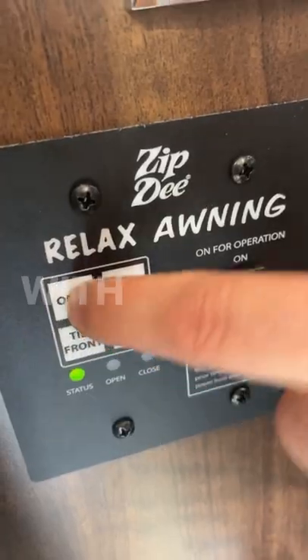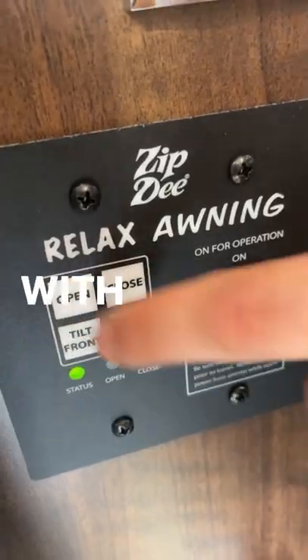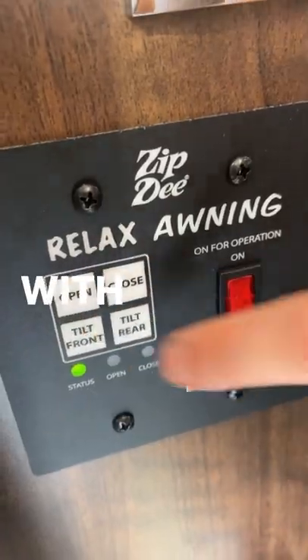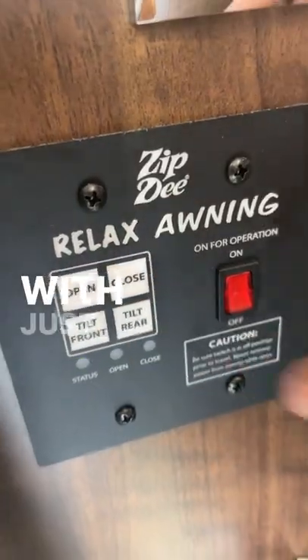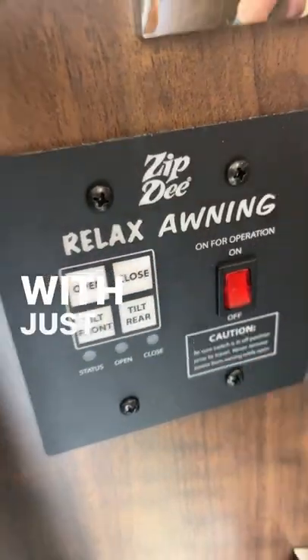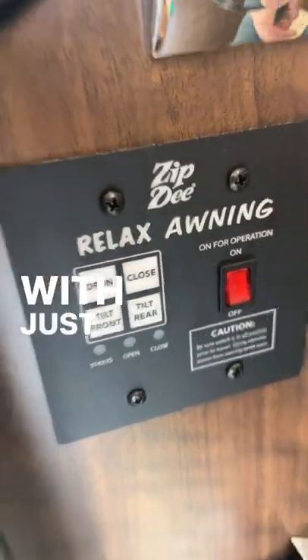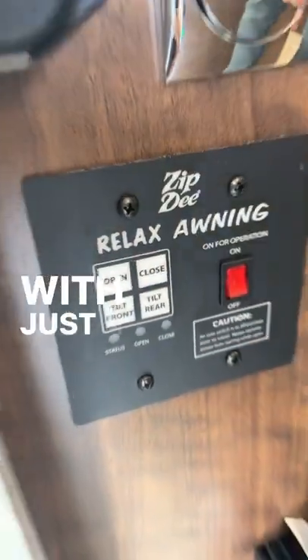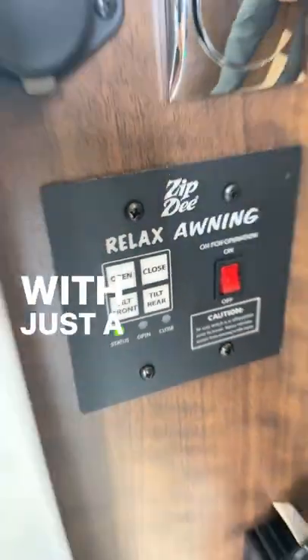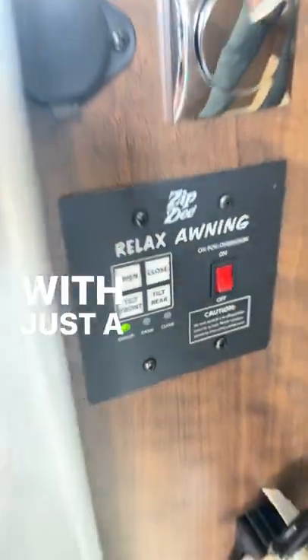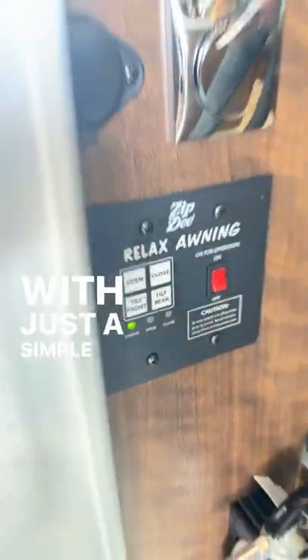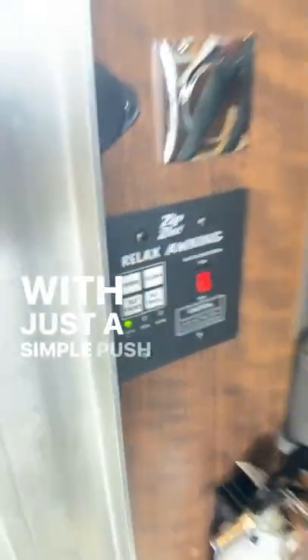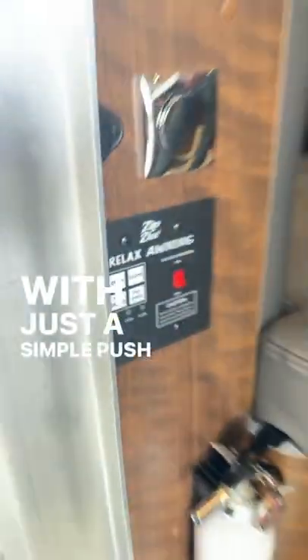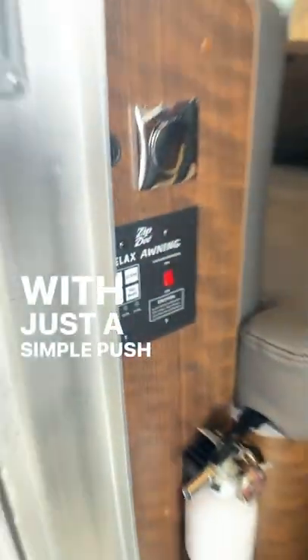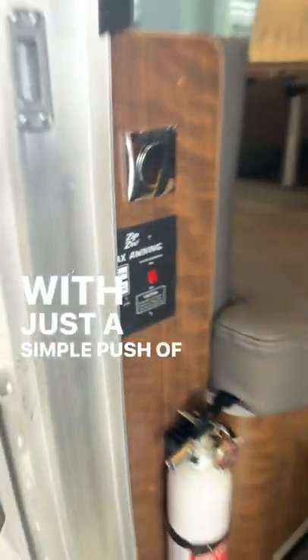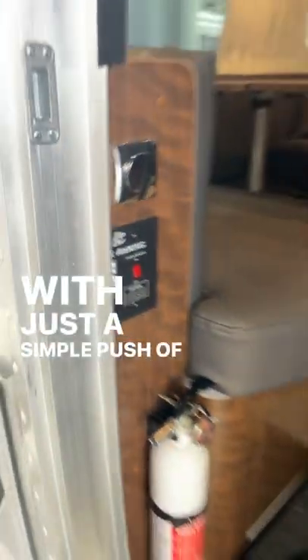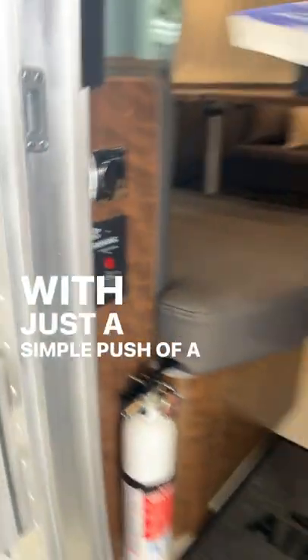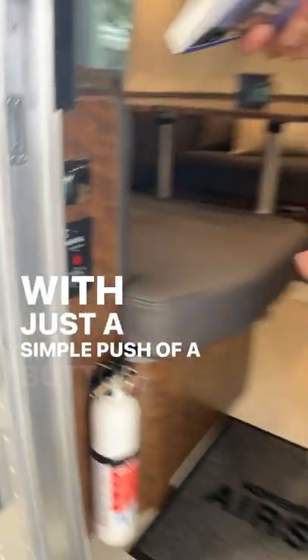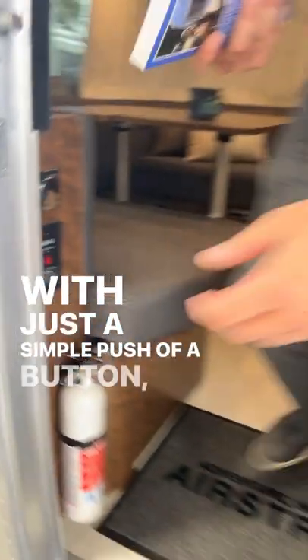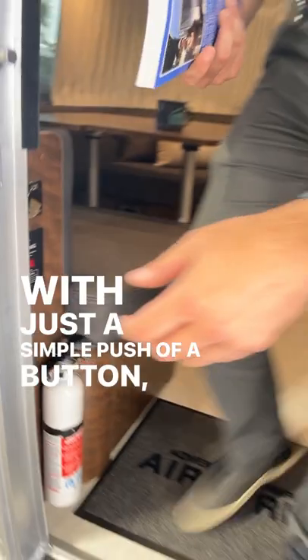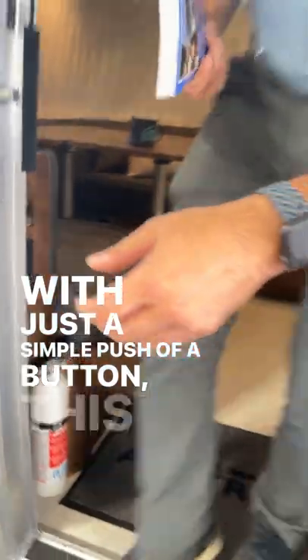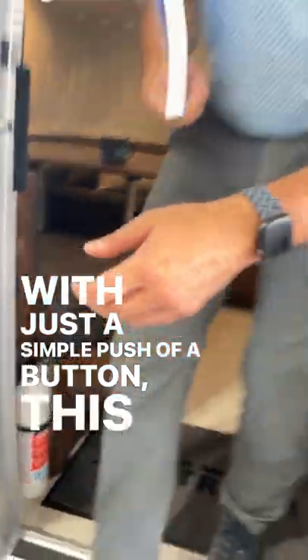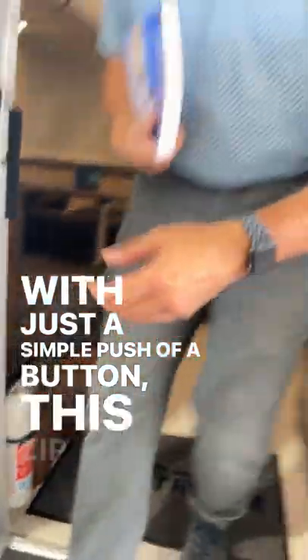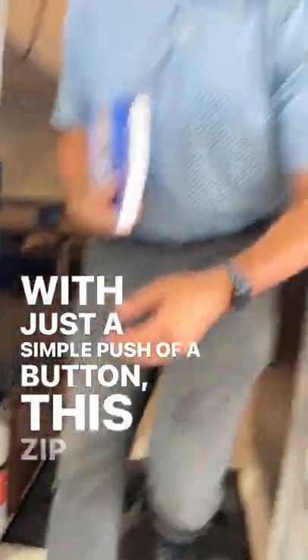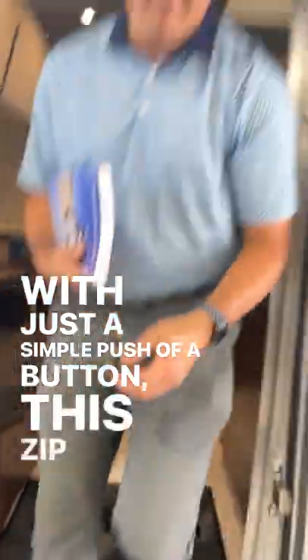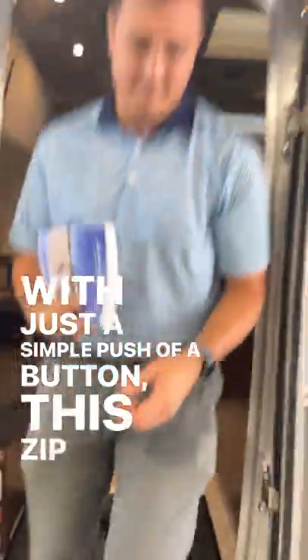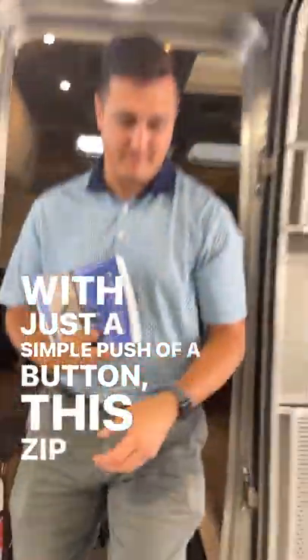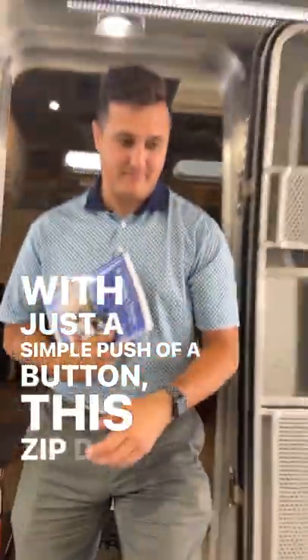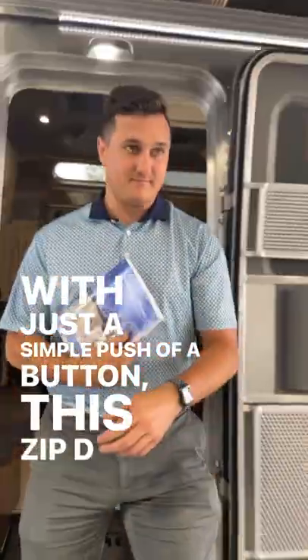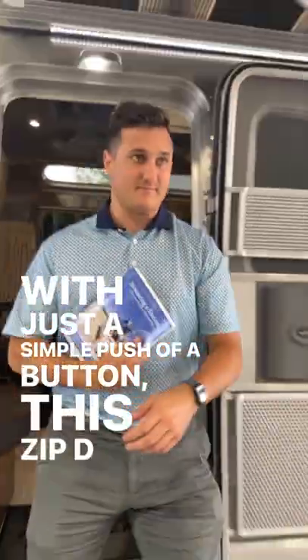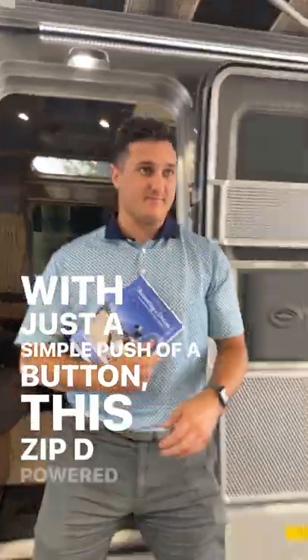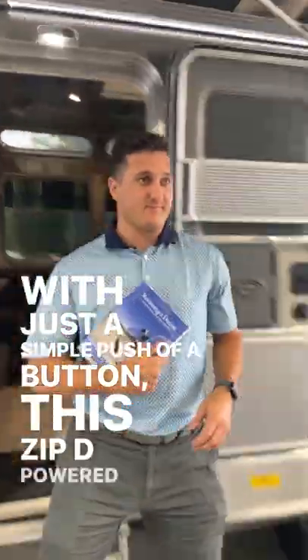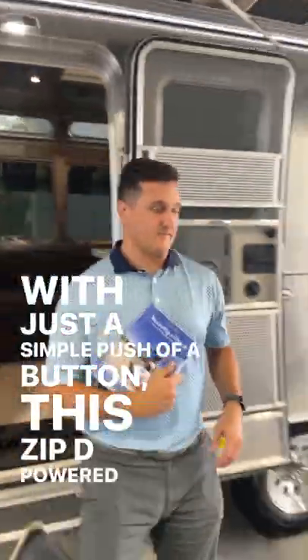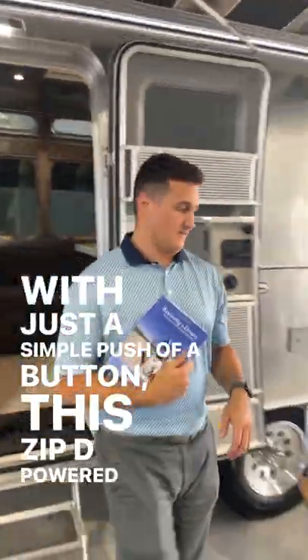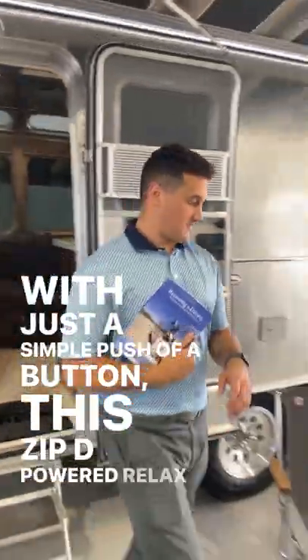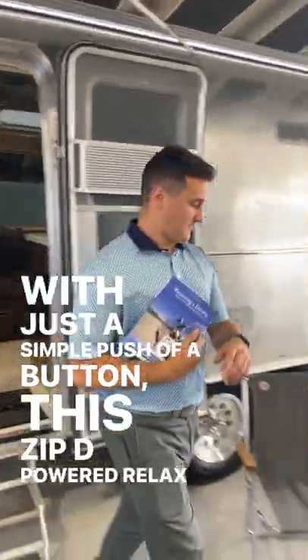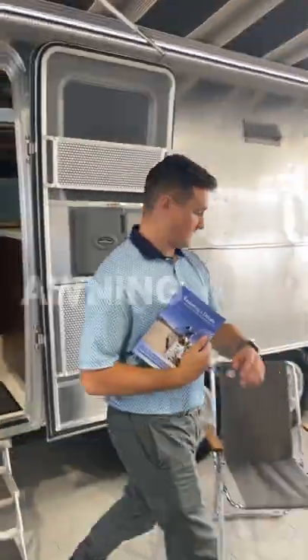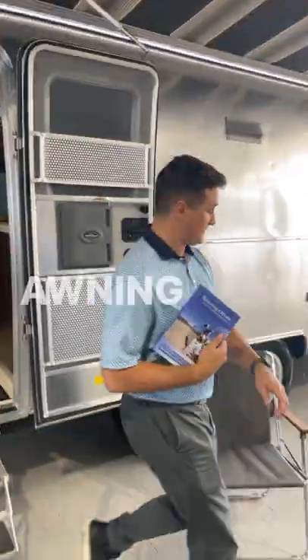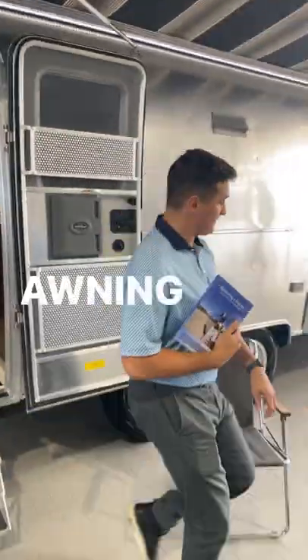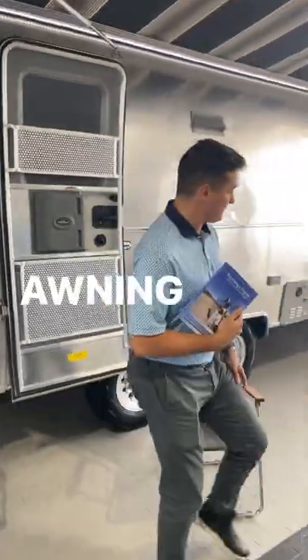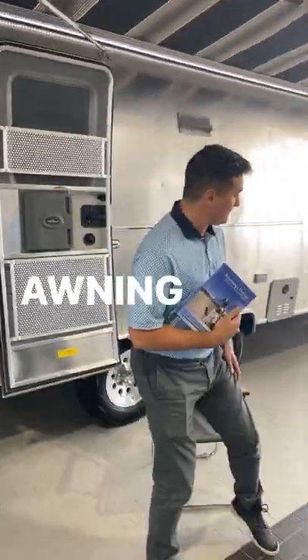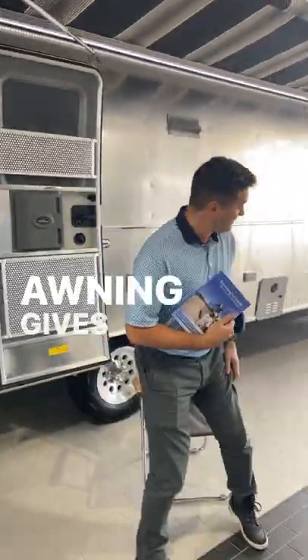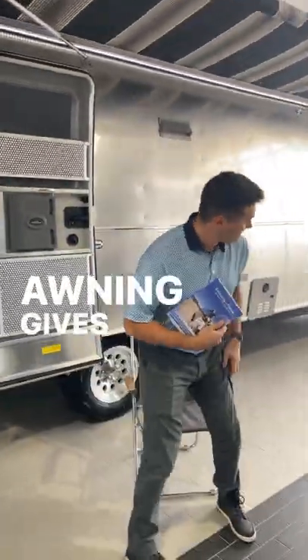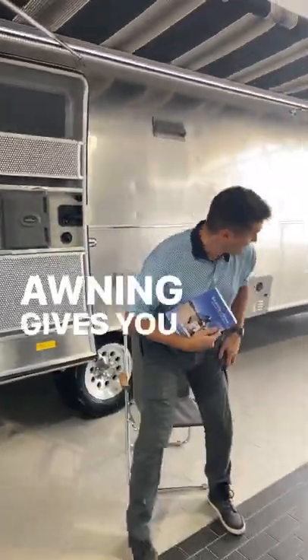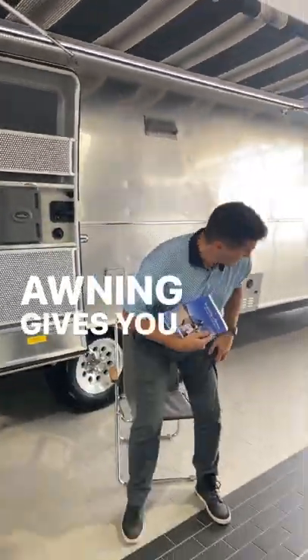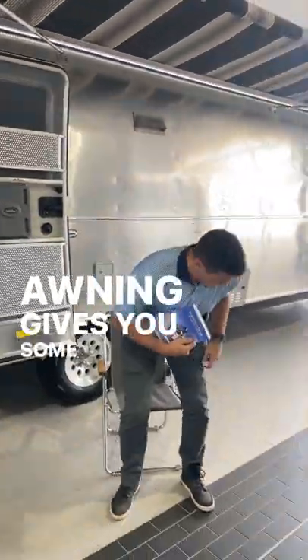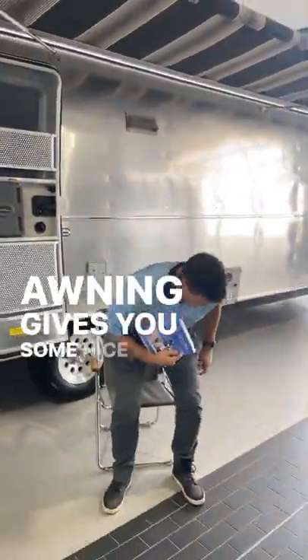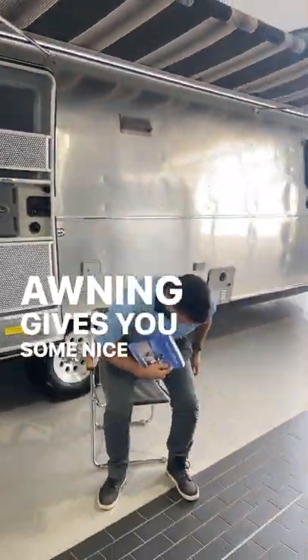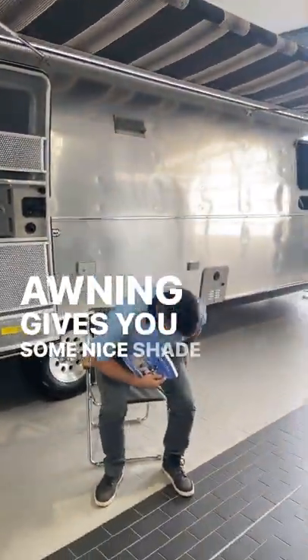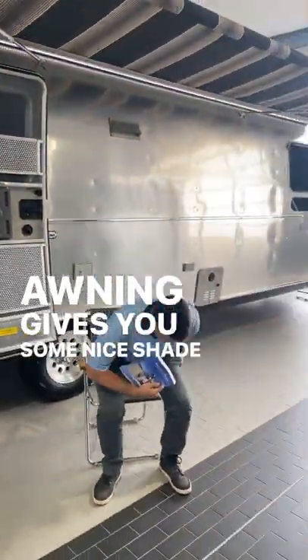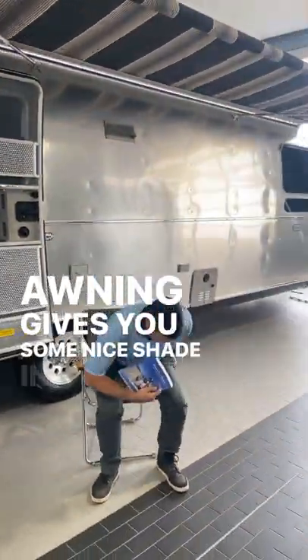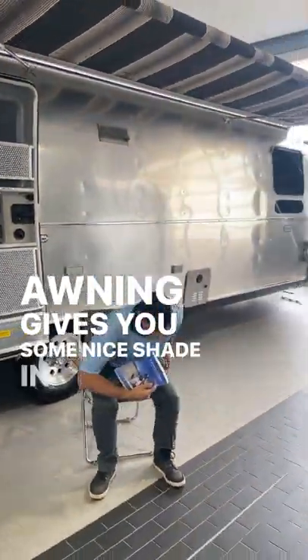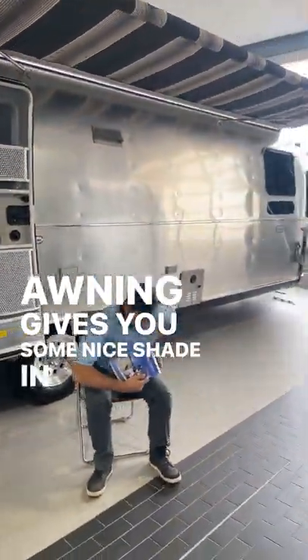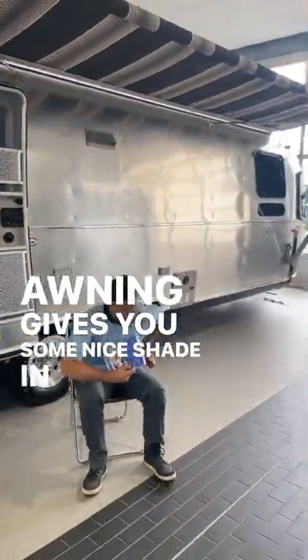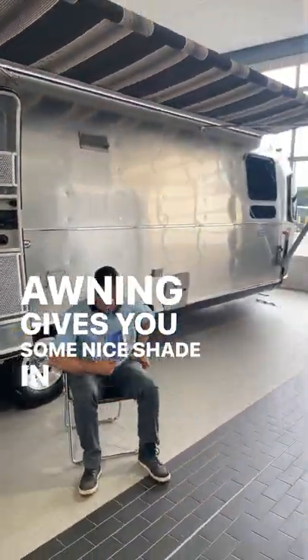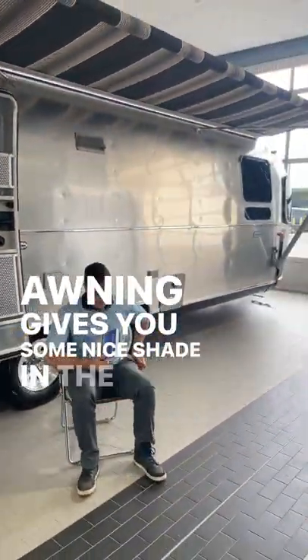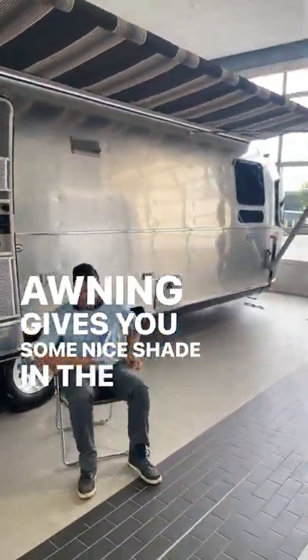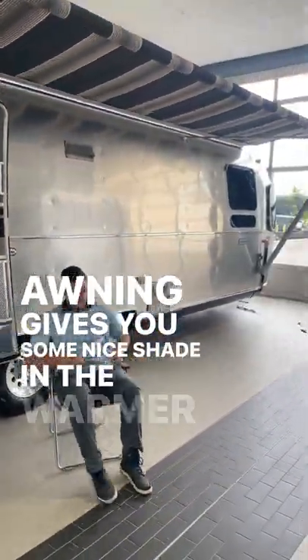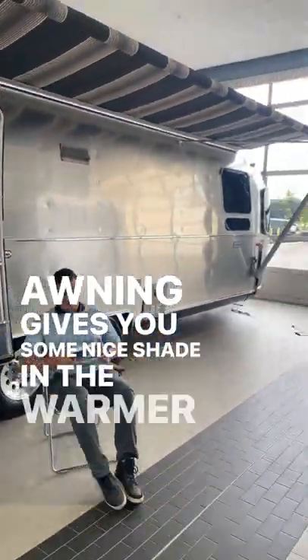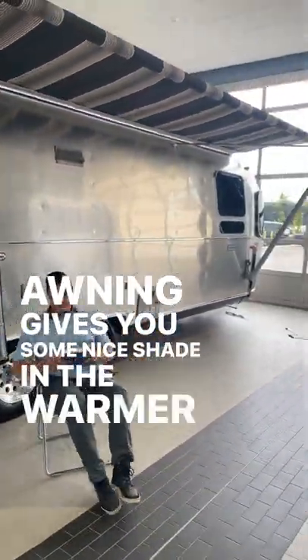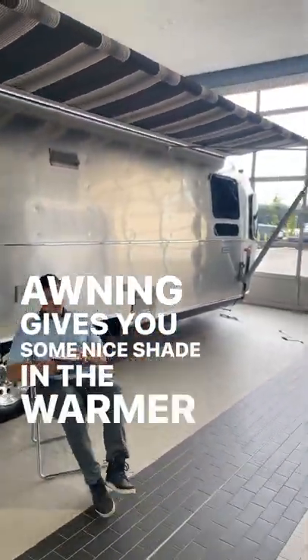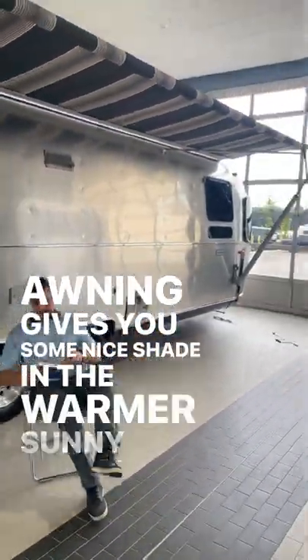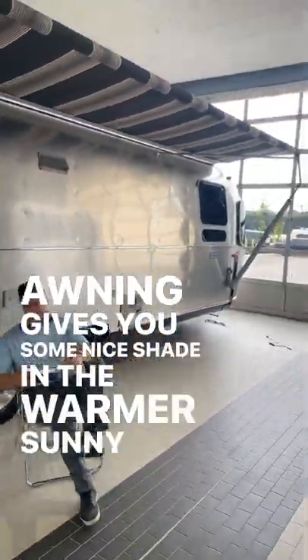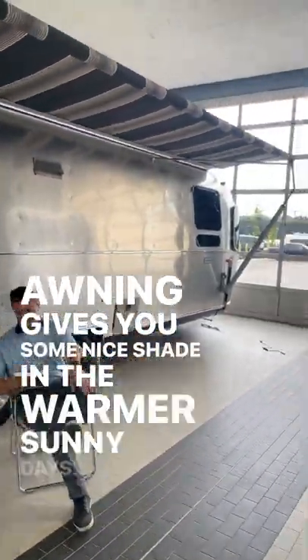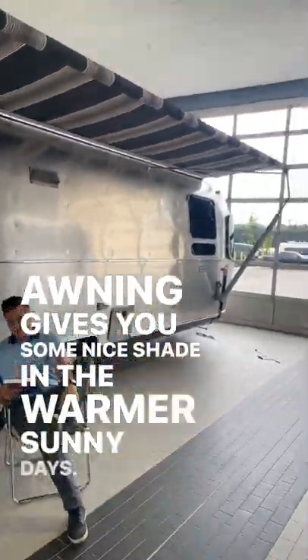With just a simple push of the button, this Zip-D powered relax awning gives you some nice shade on the warmer sunny days.